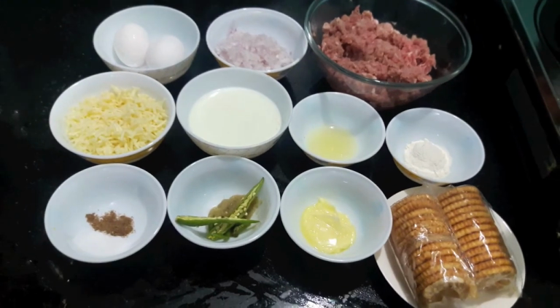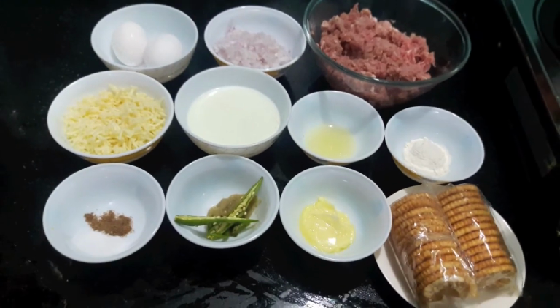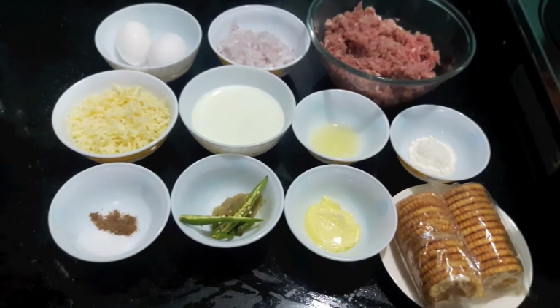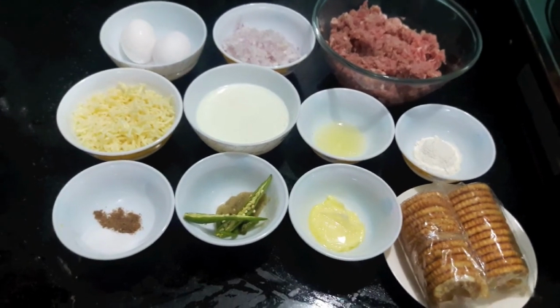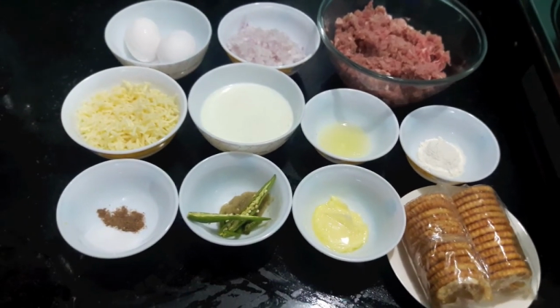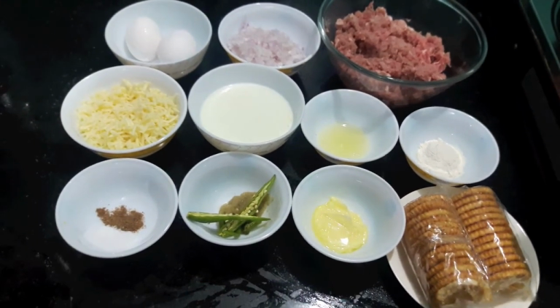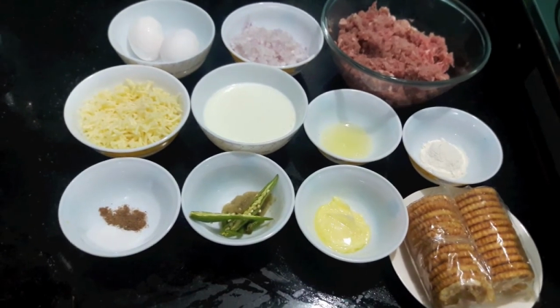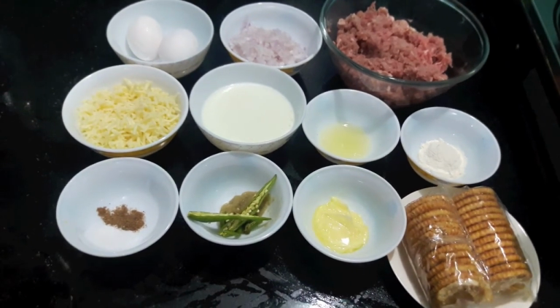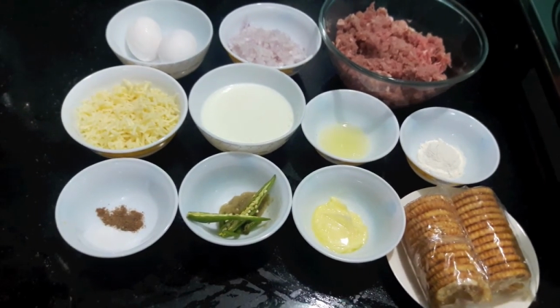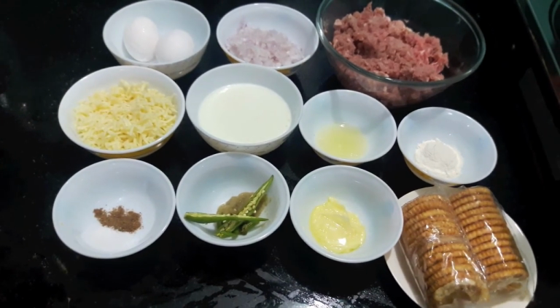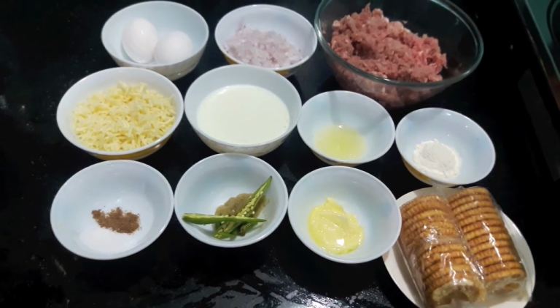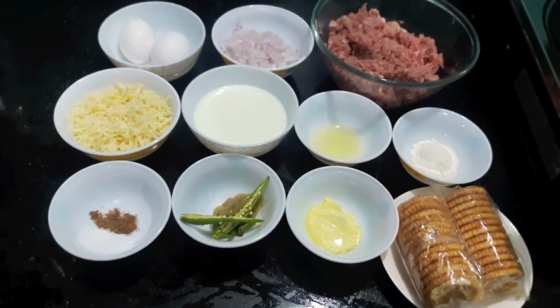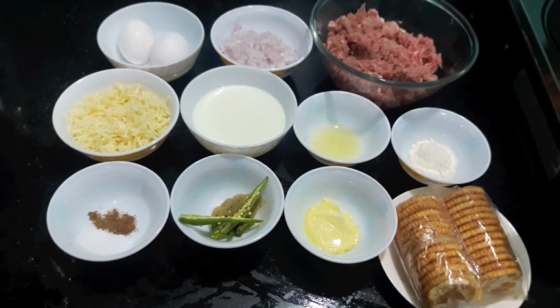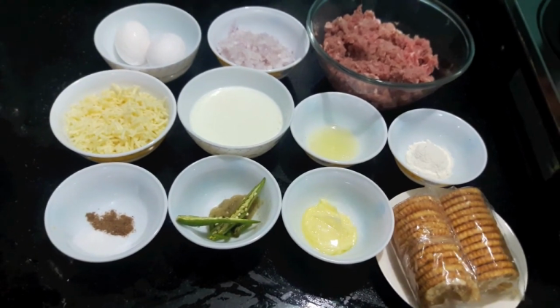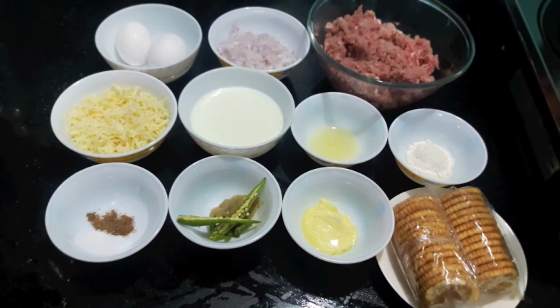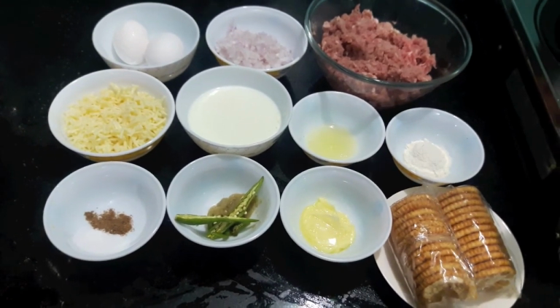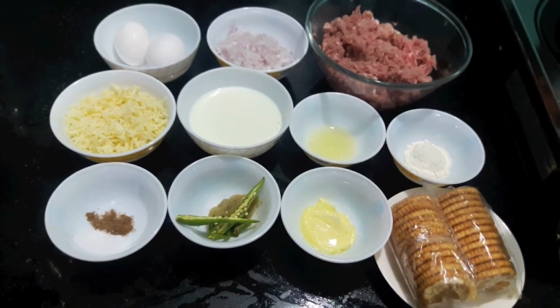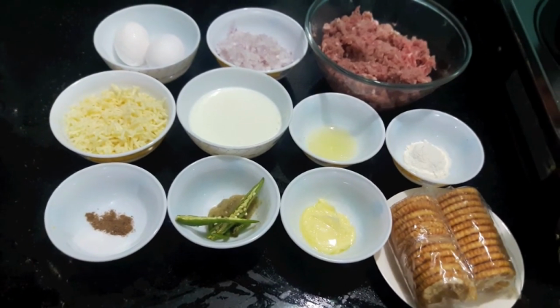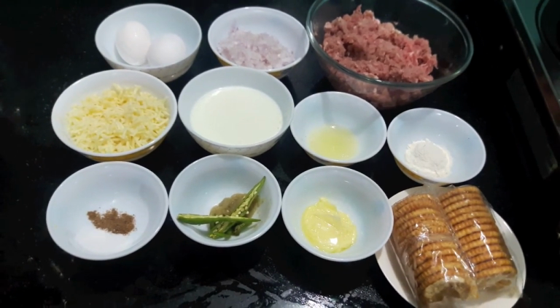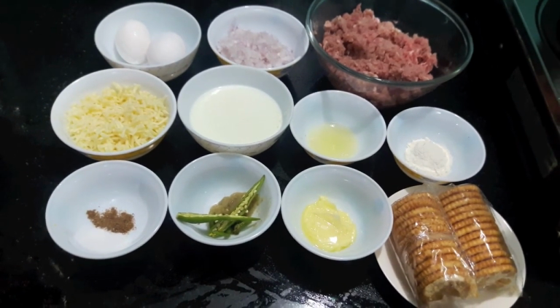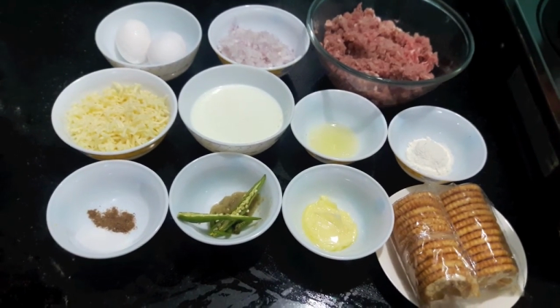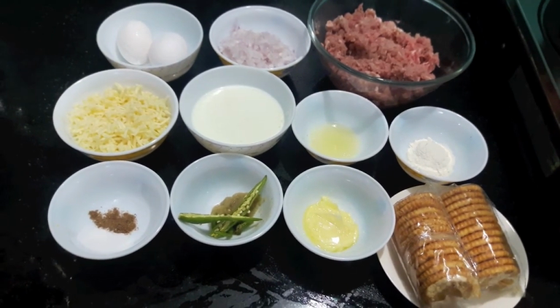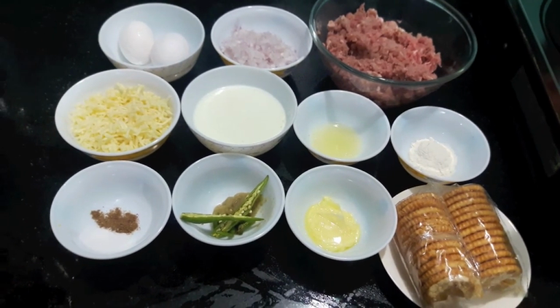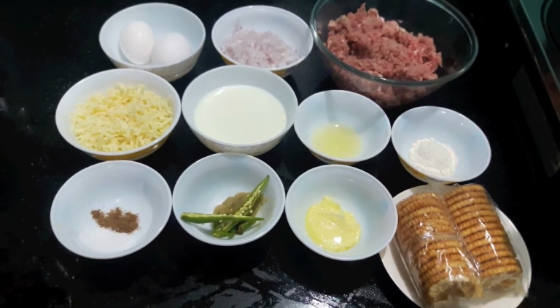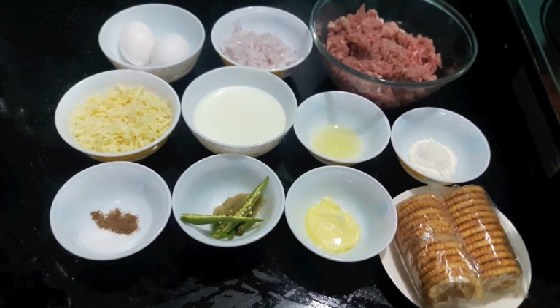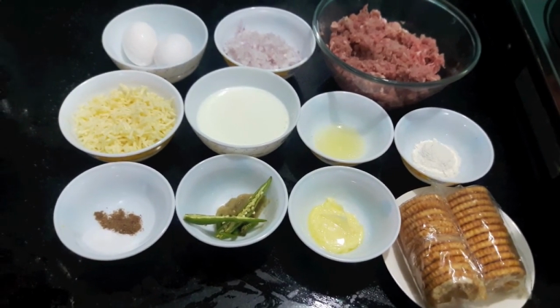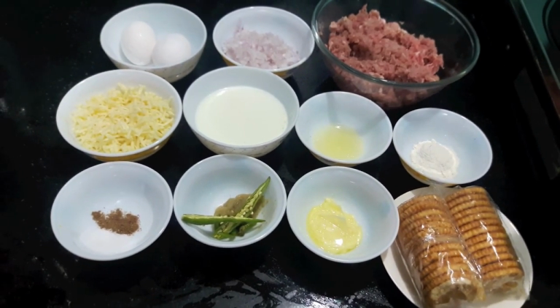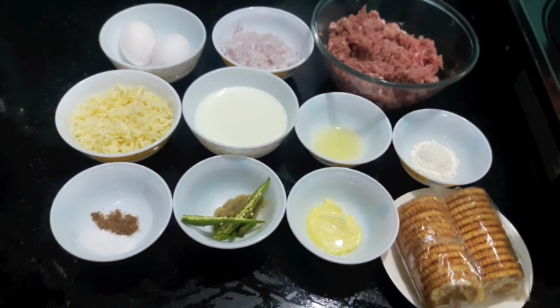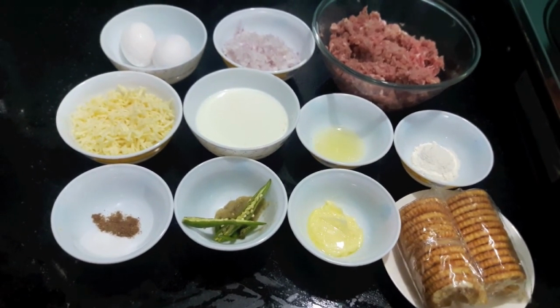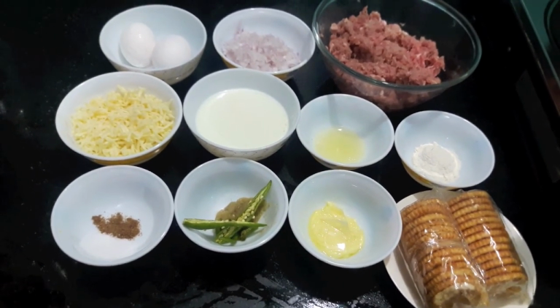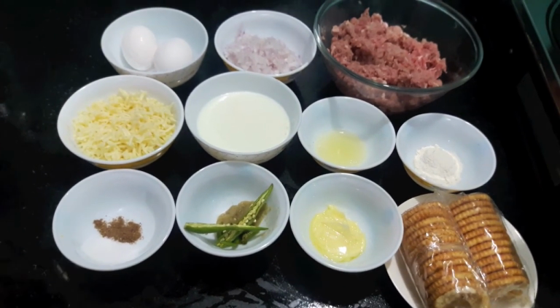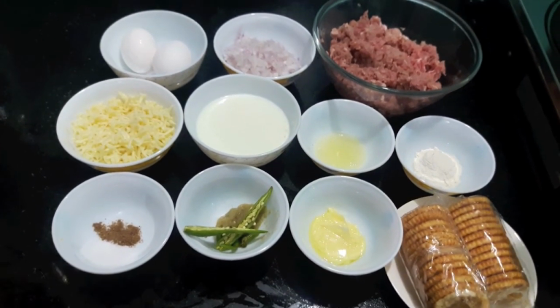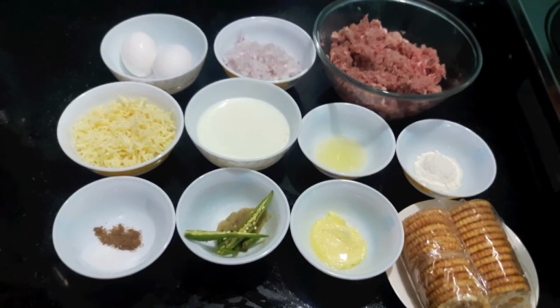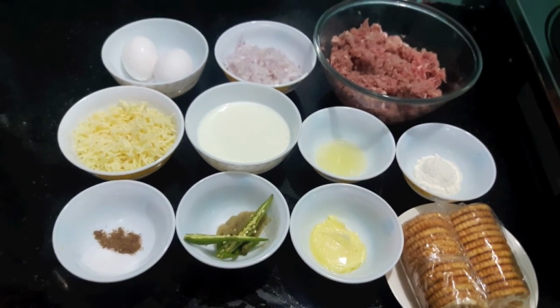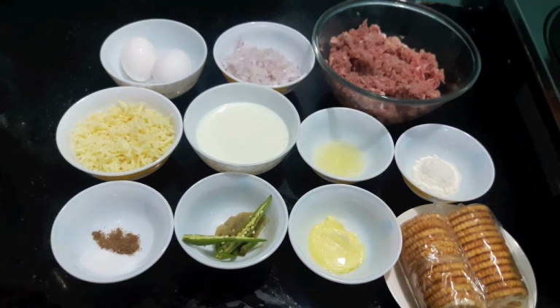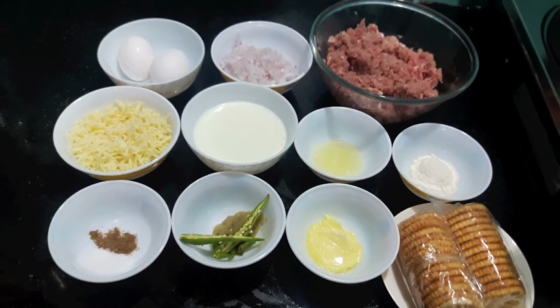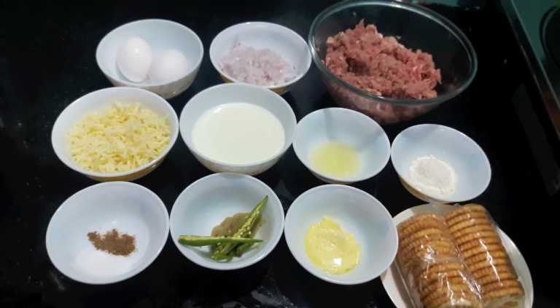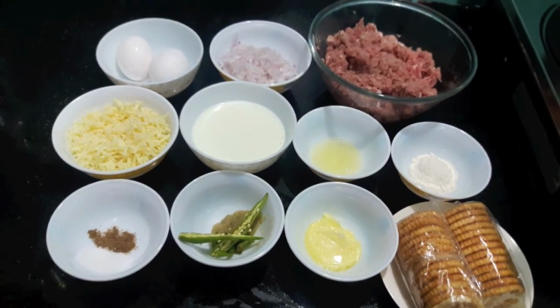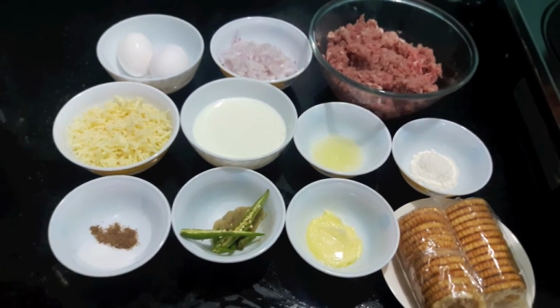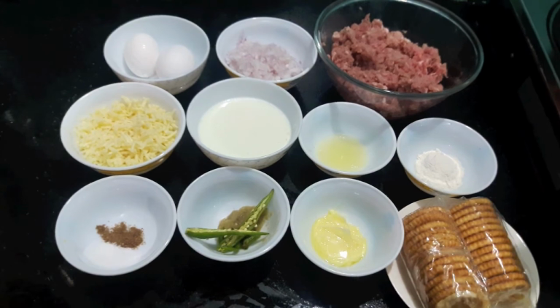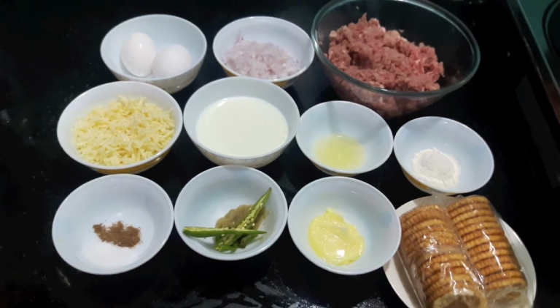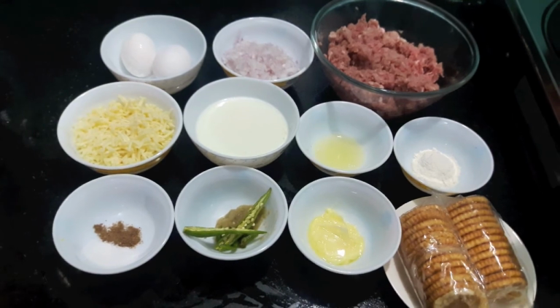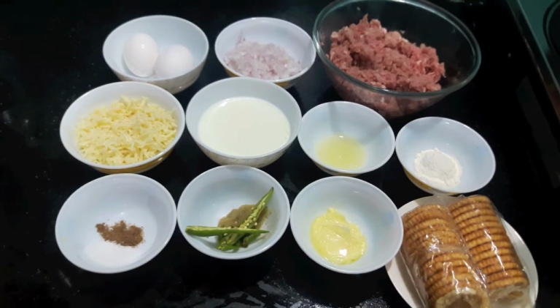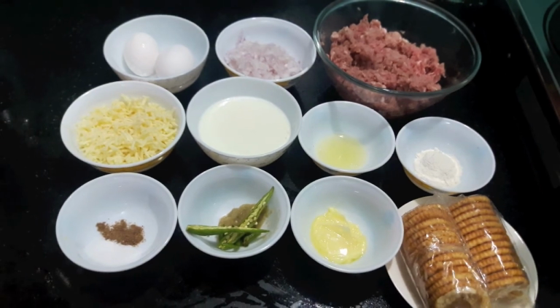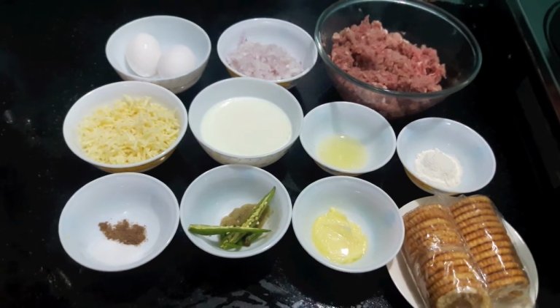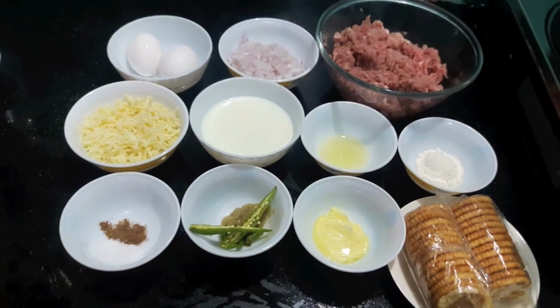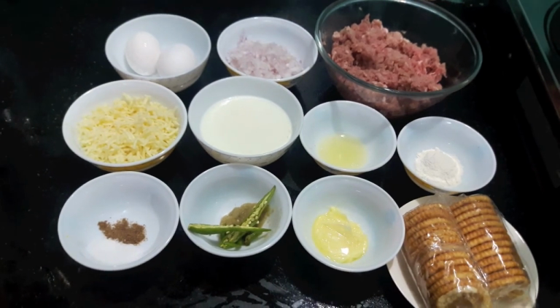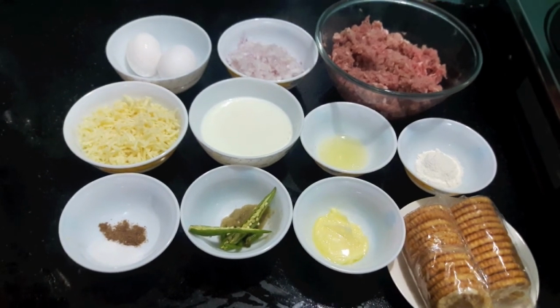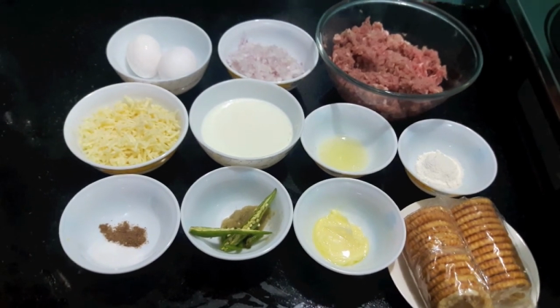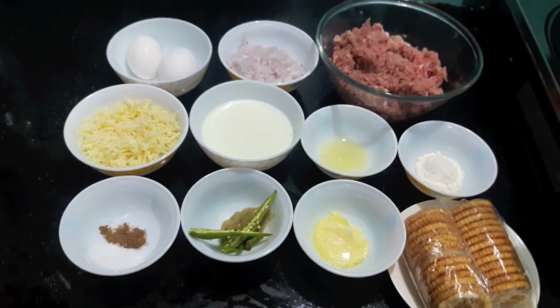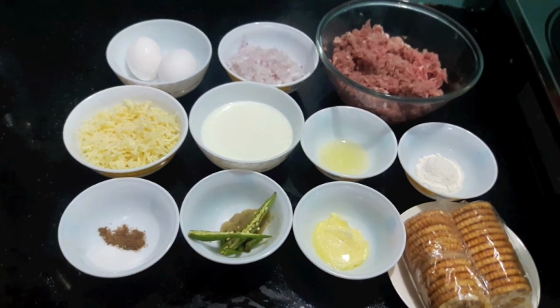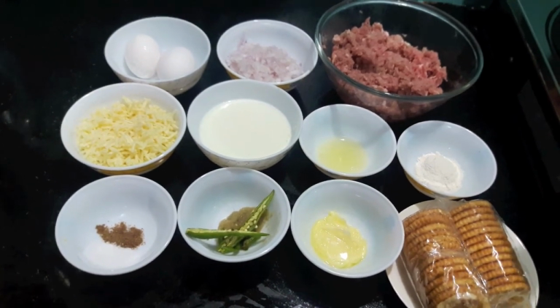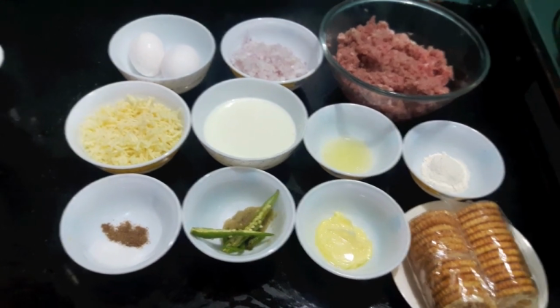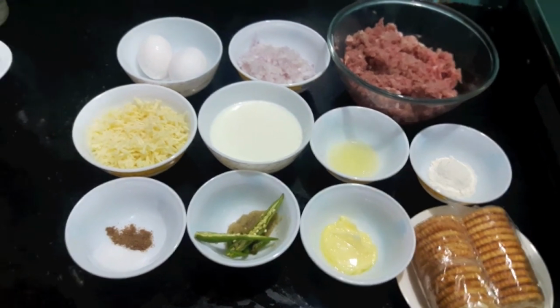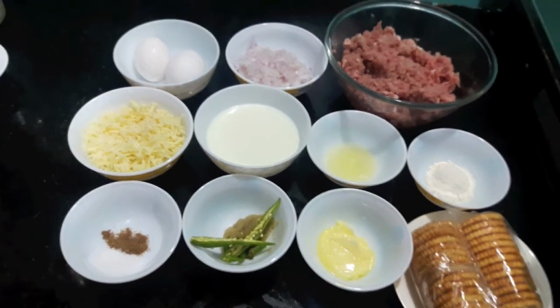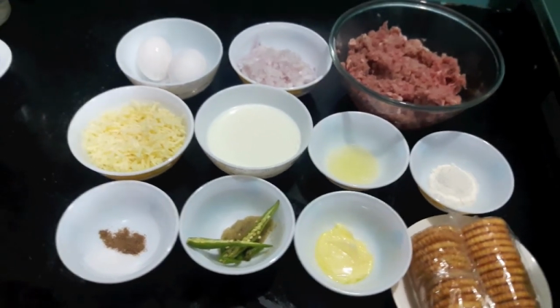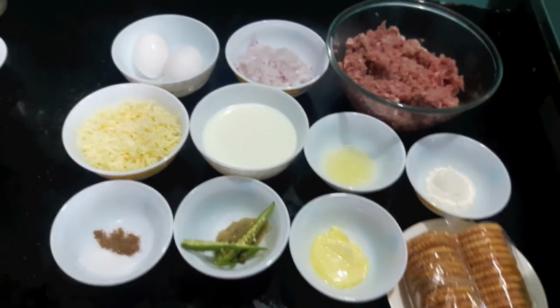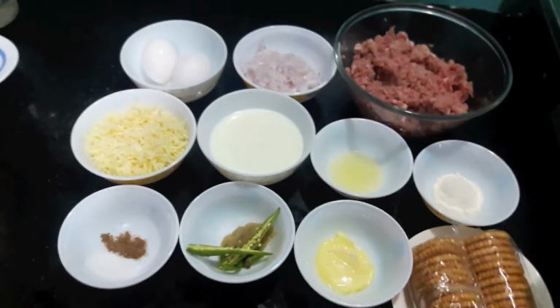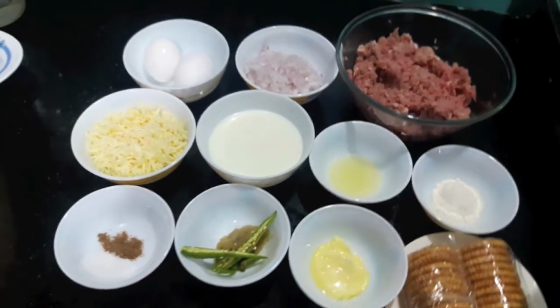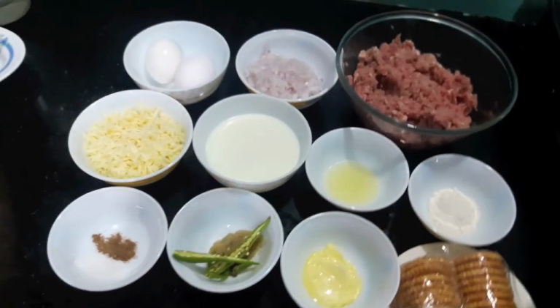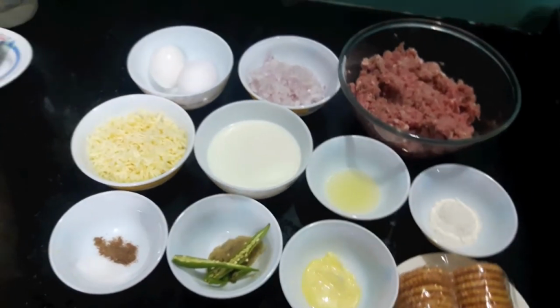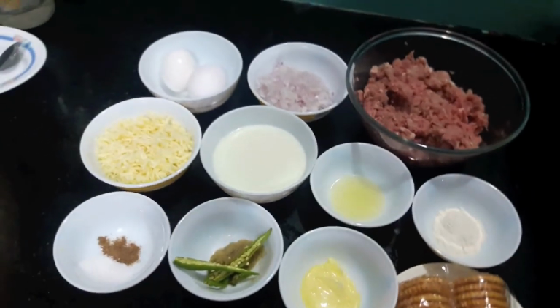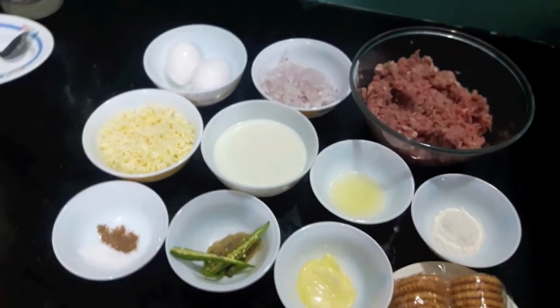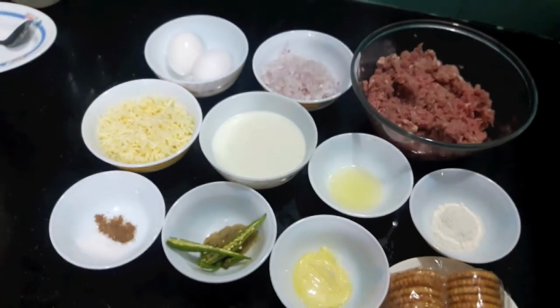Hello and welcome to my channel Shifa's Kitchen. Today I'm going to show you how to make biscuit mince balls. So let's start.